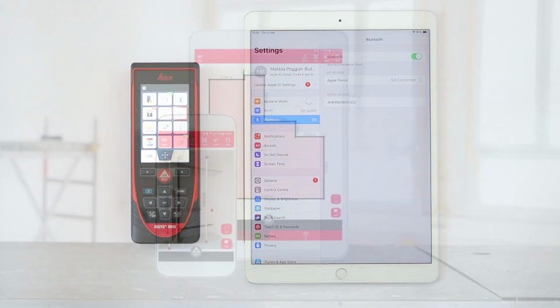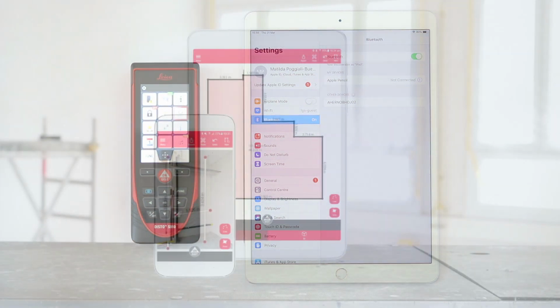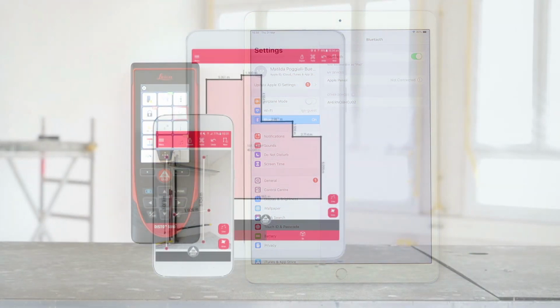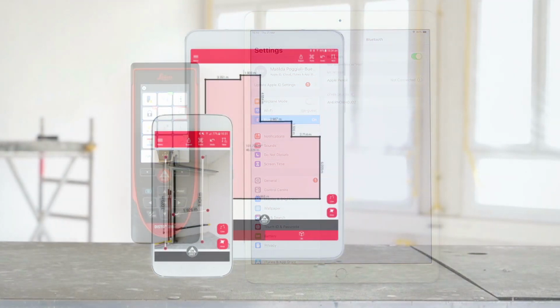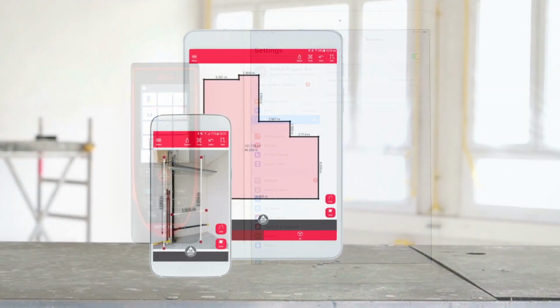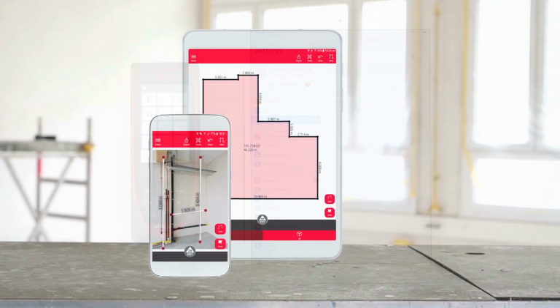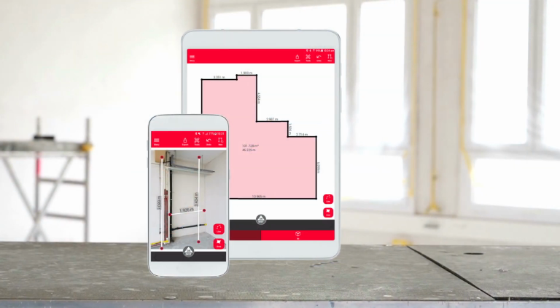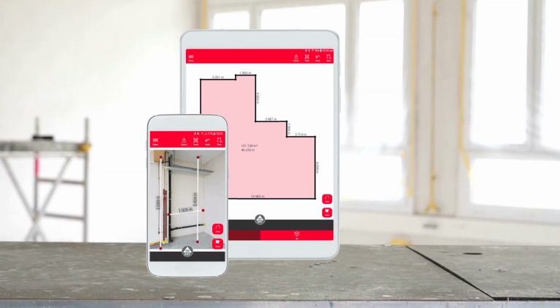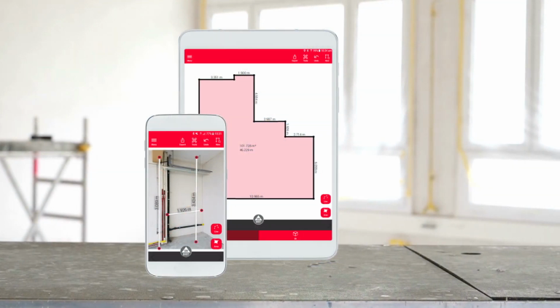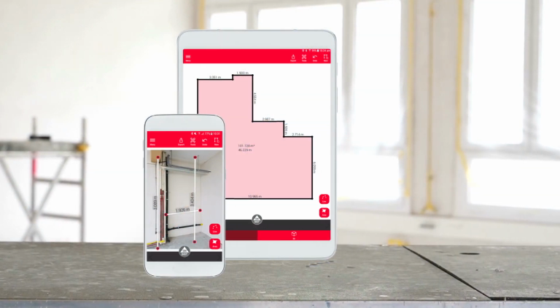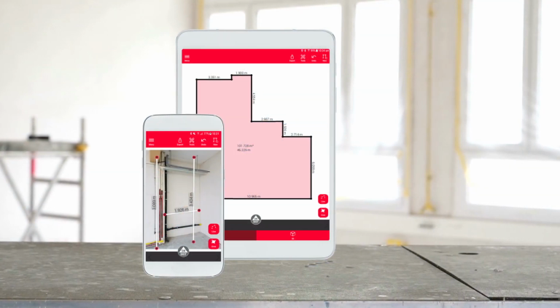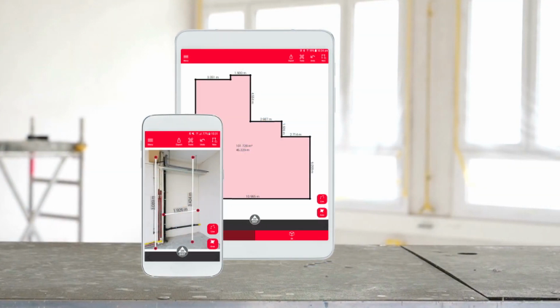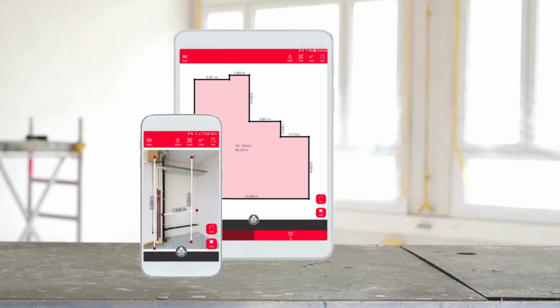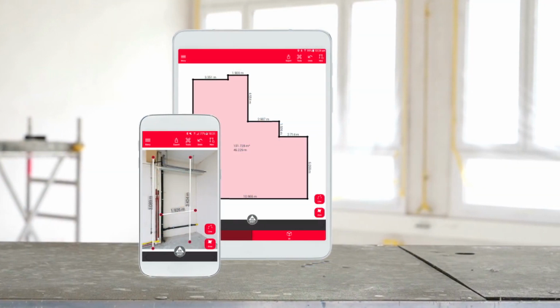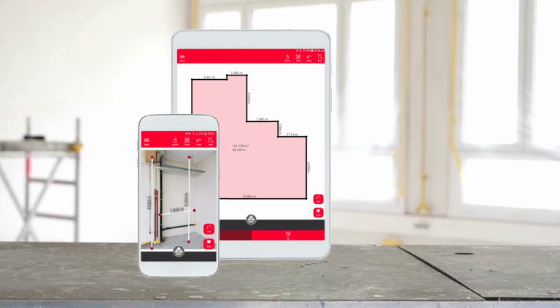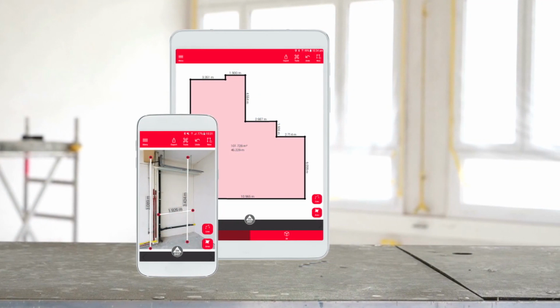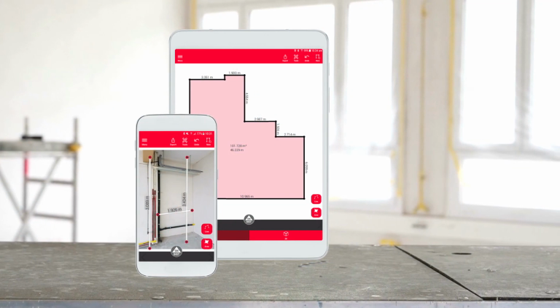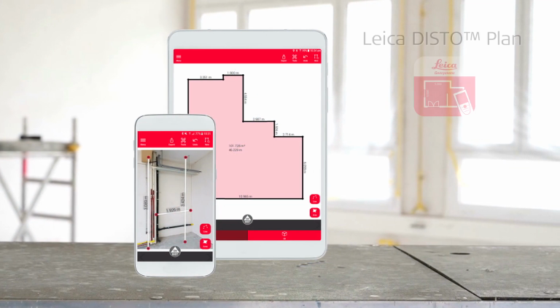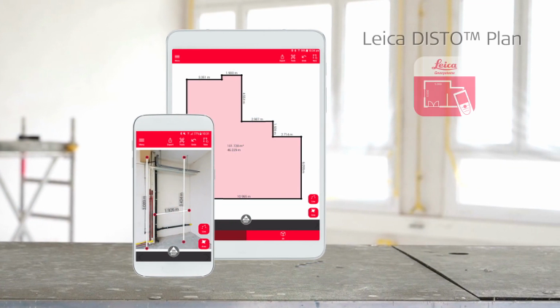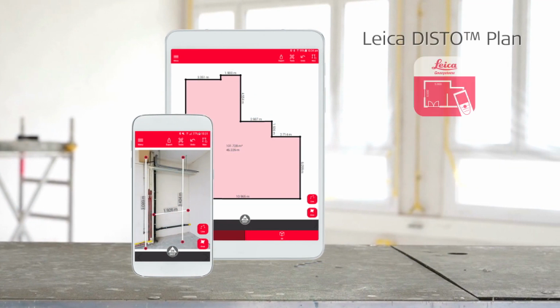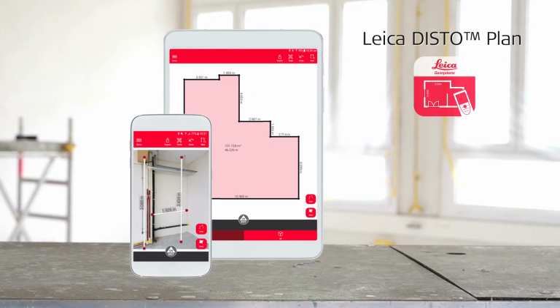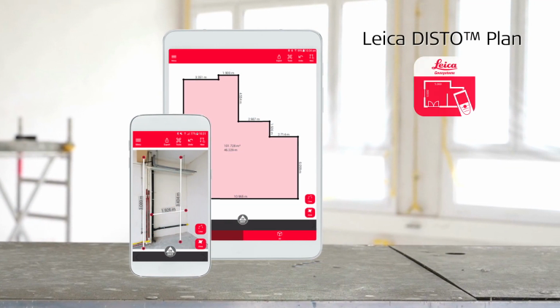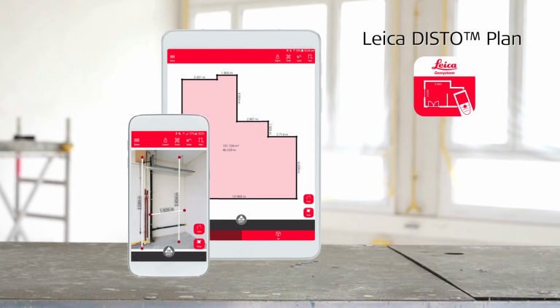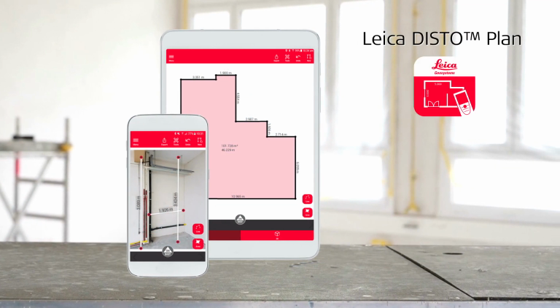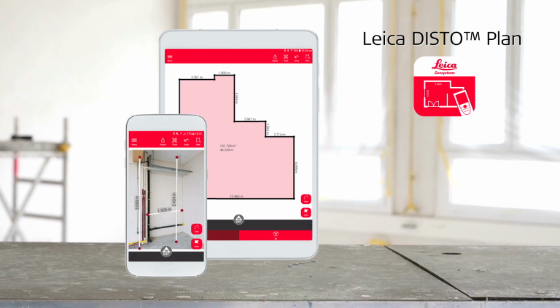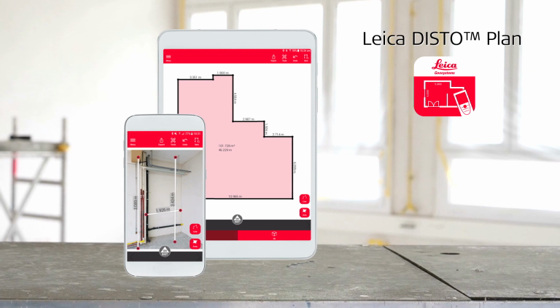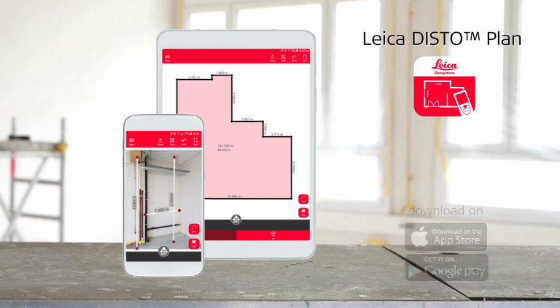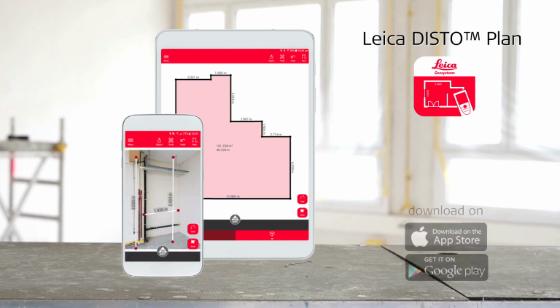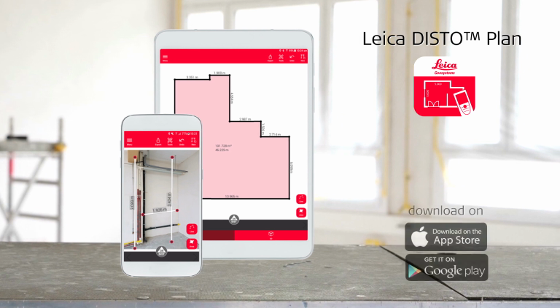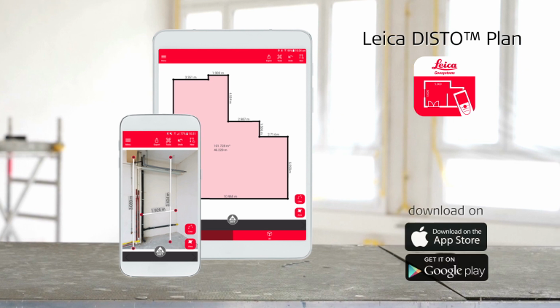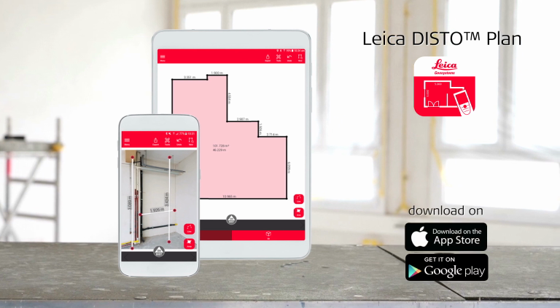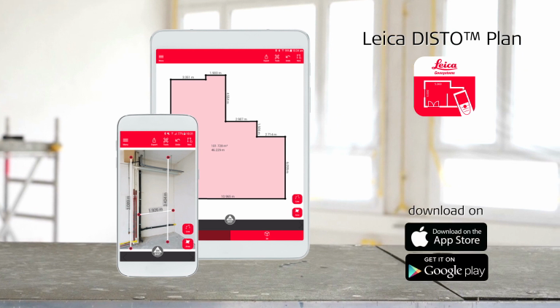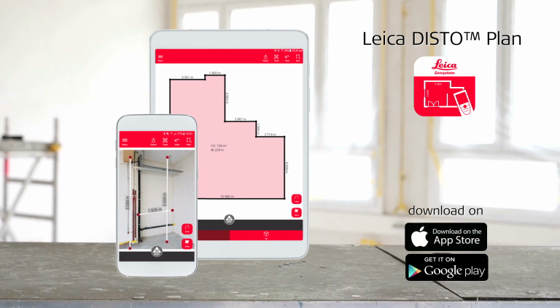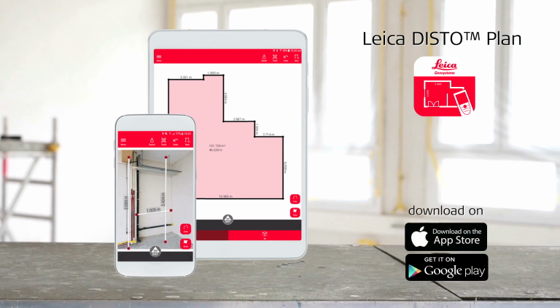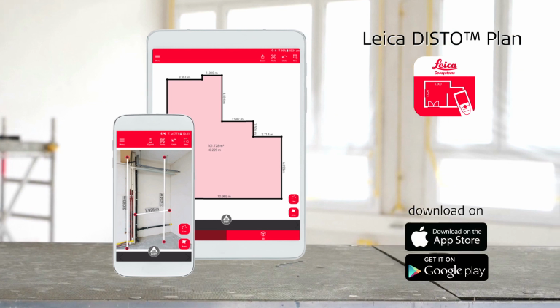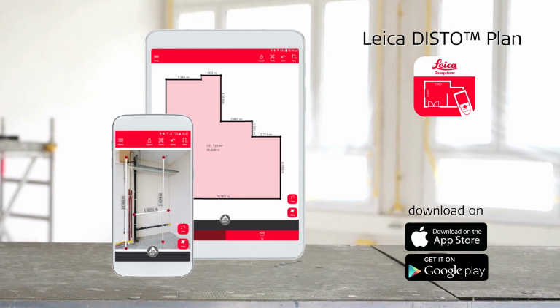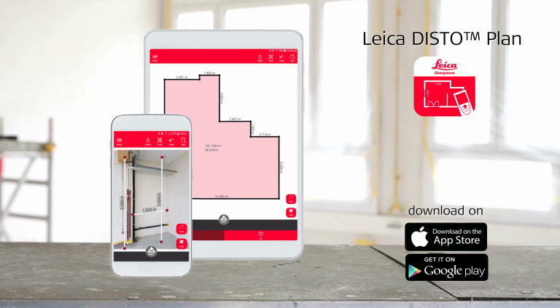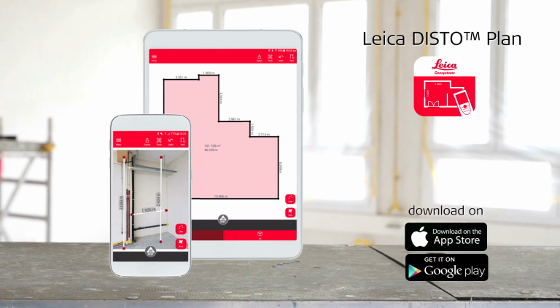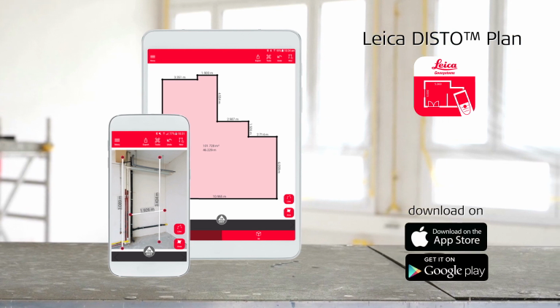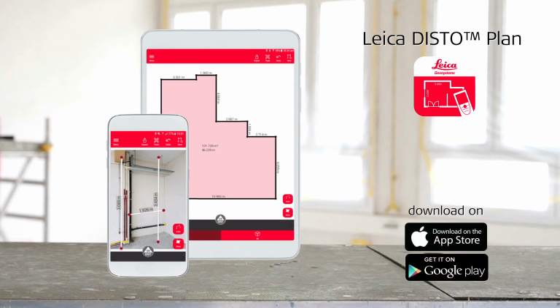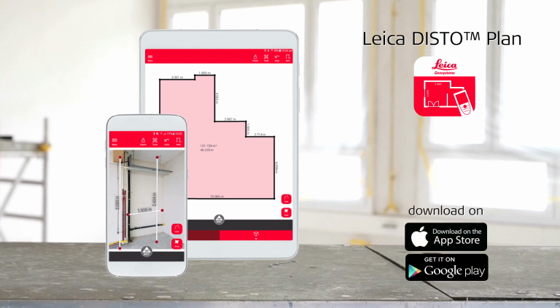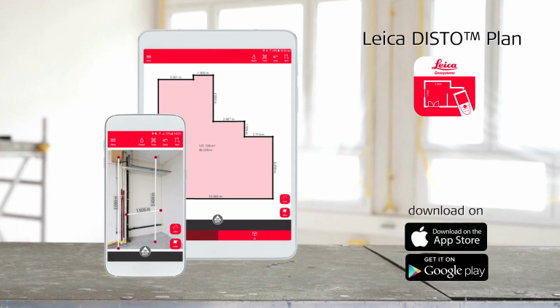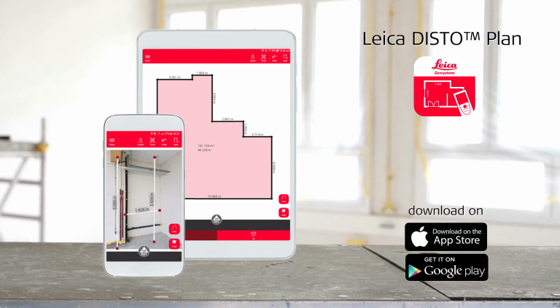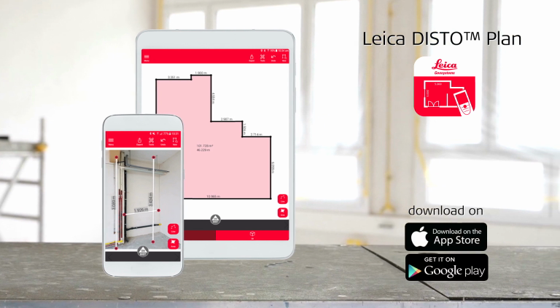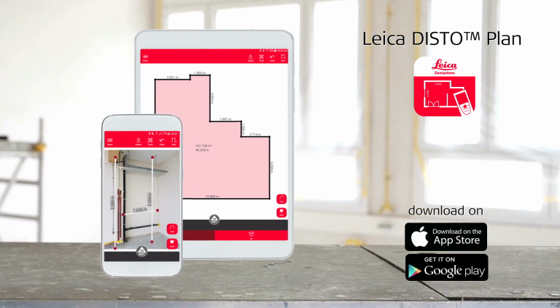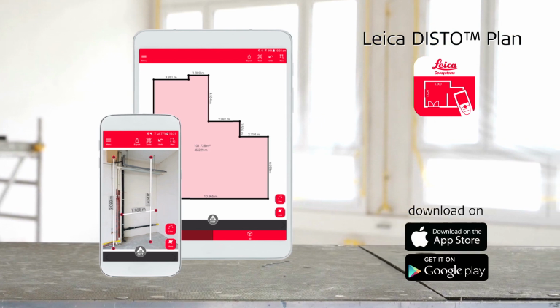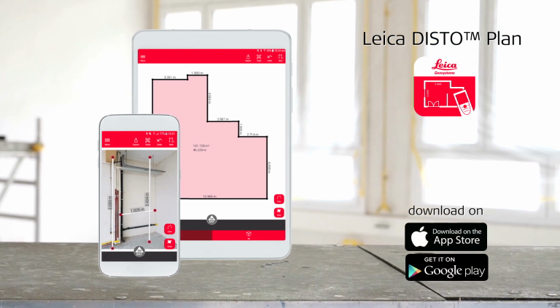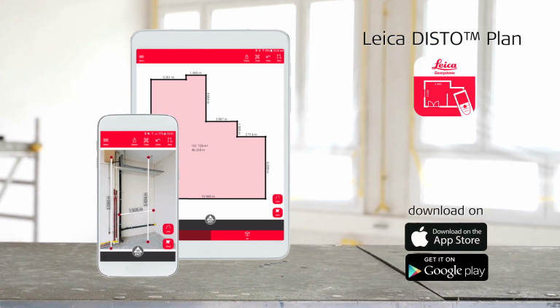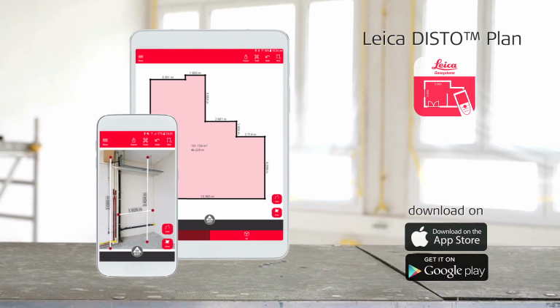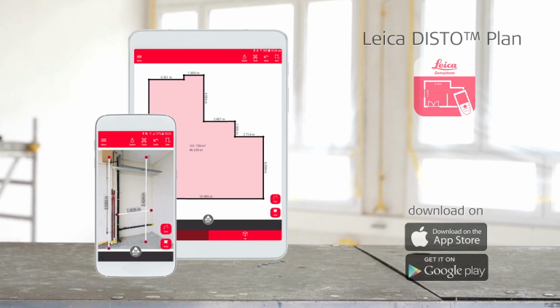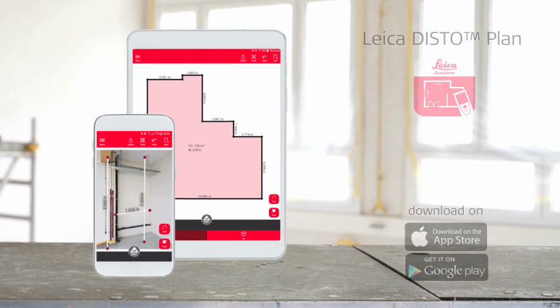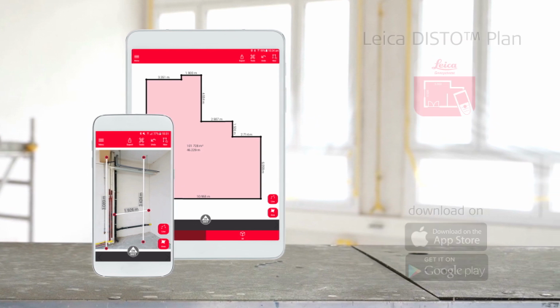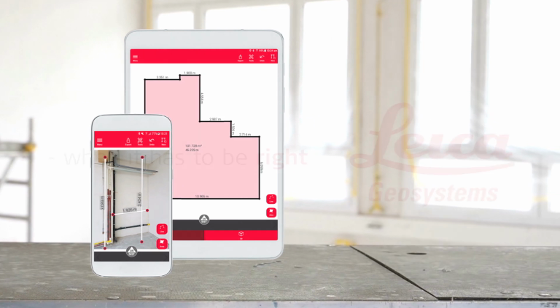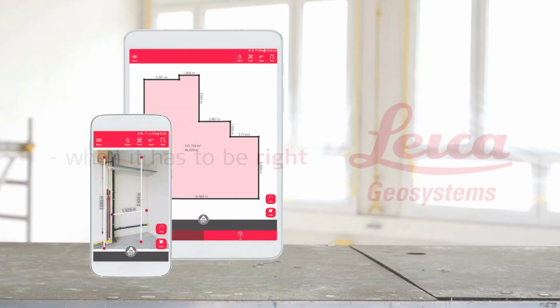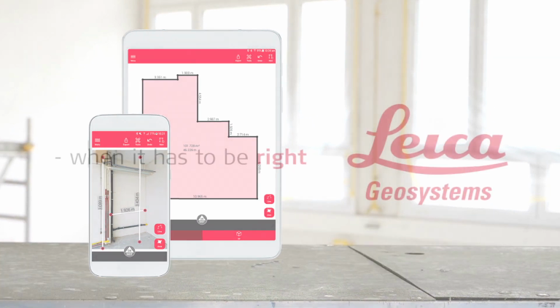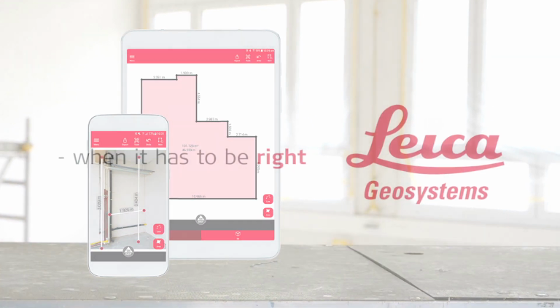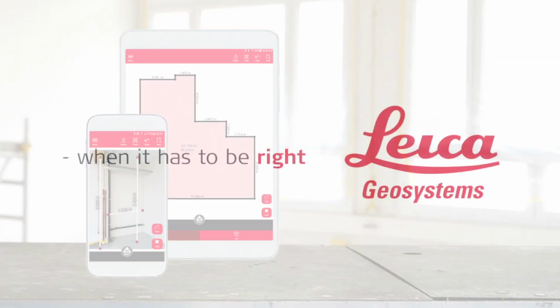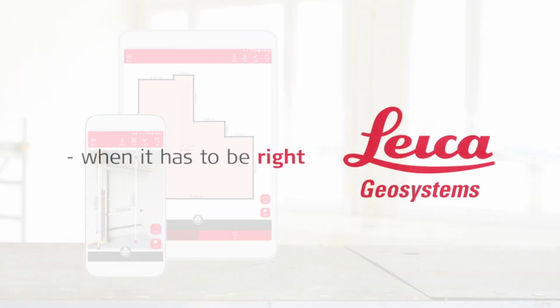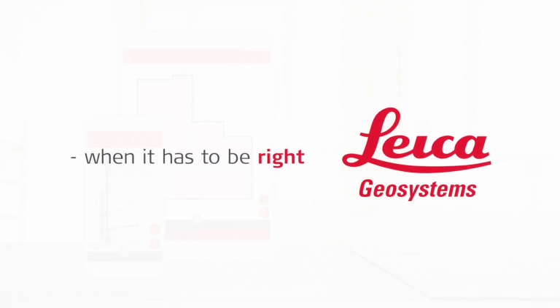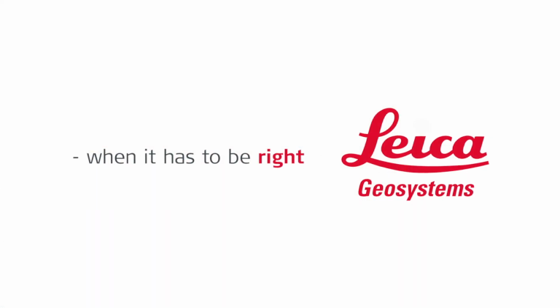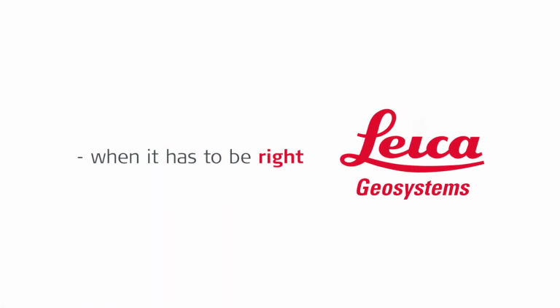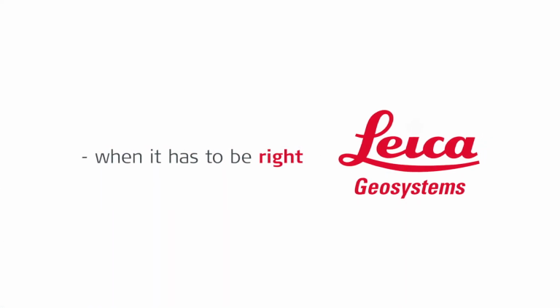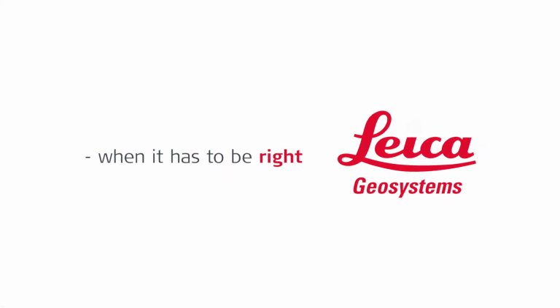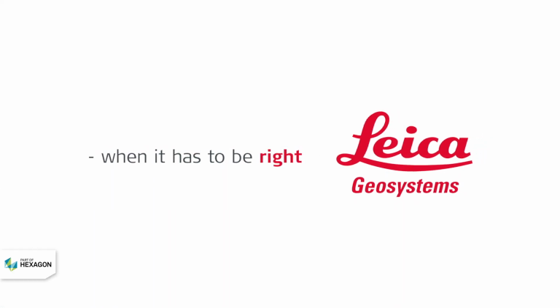Watch also other how-to videos about our Leica Disto Plan app. I'll see you next time. Bye.